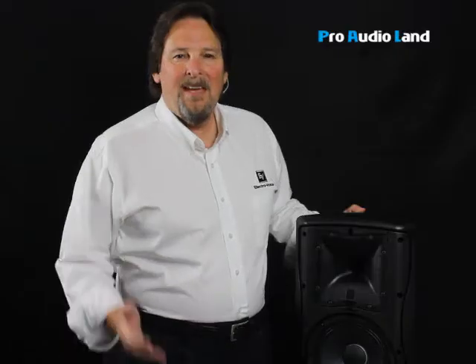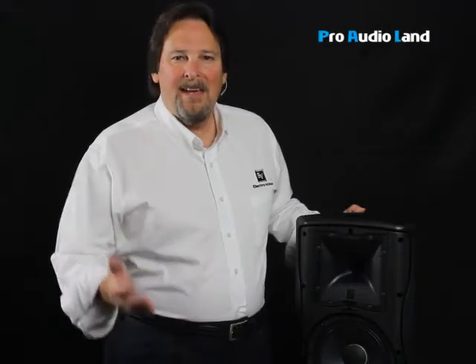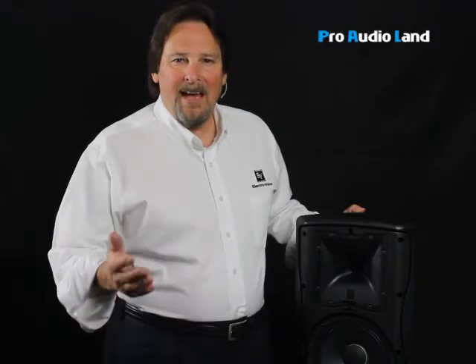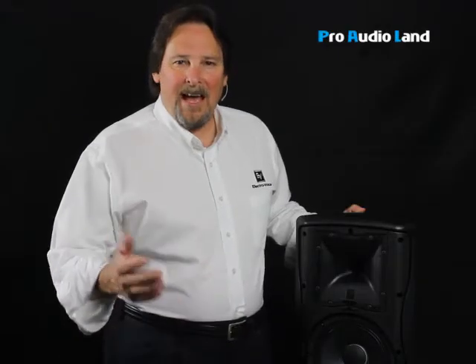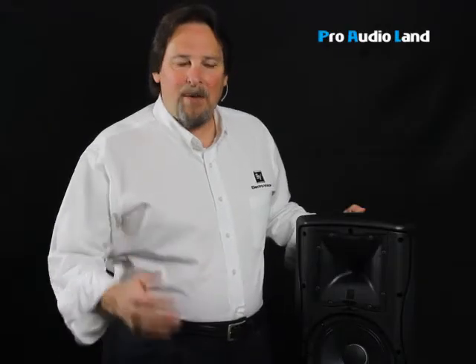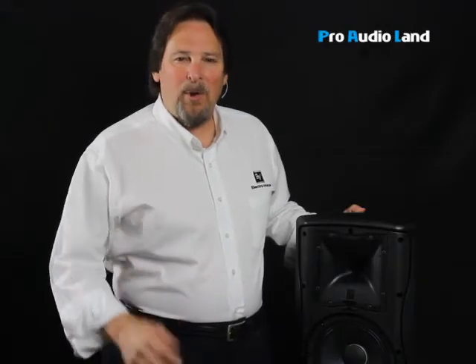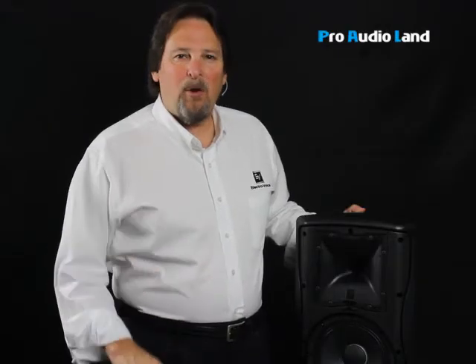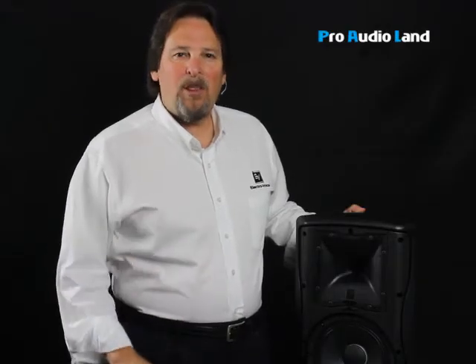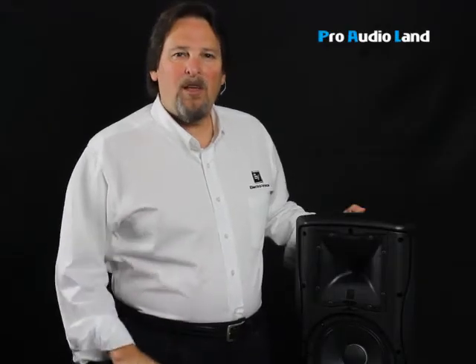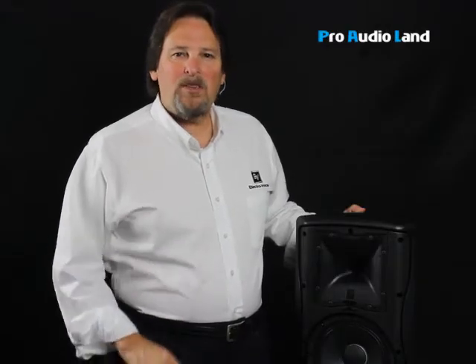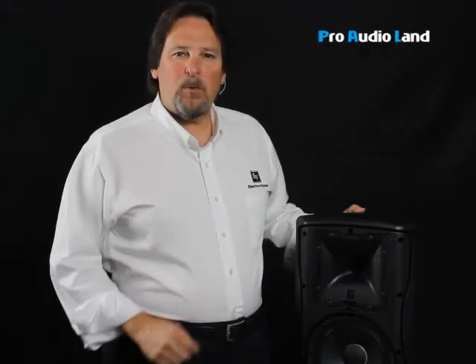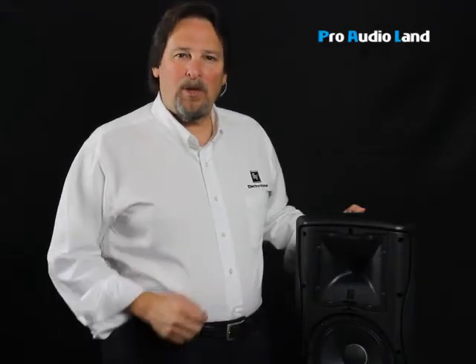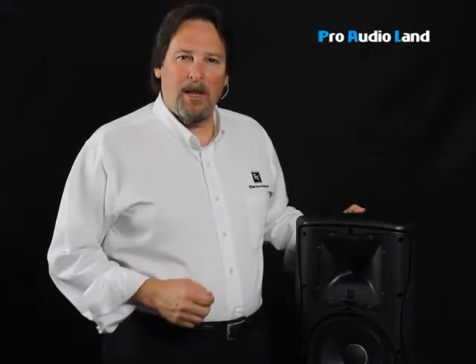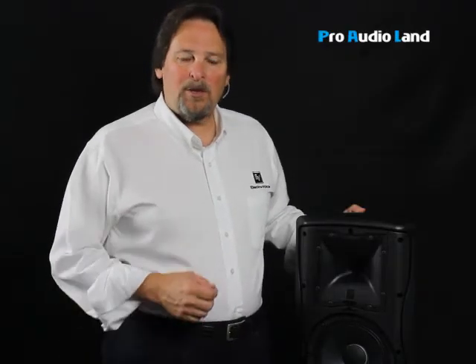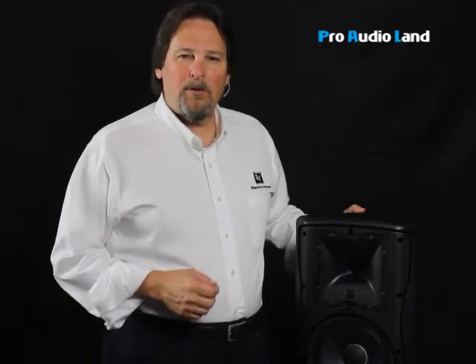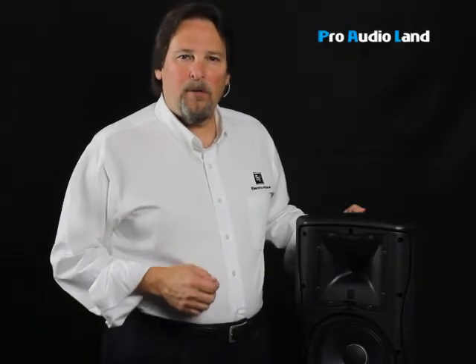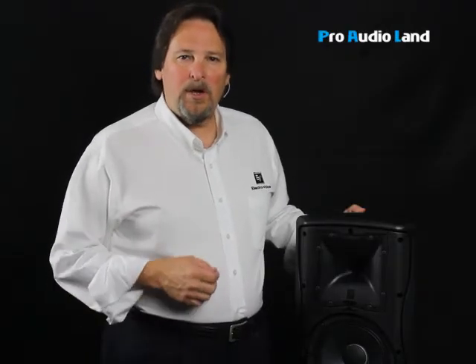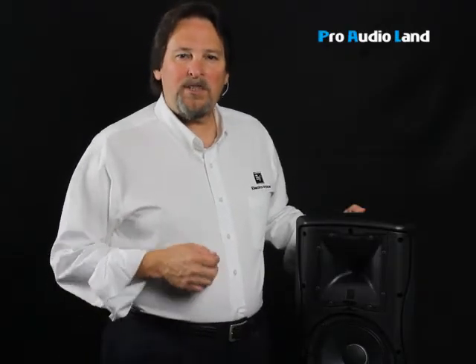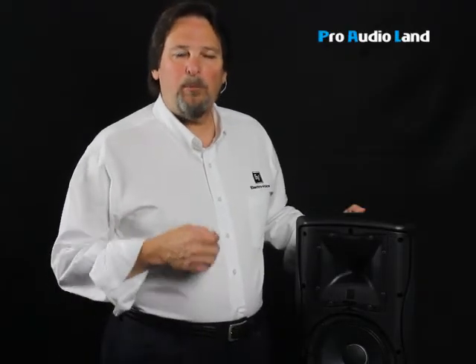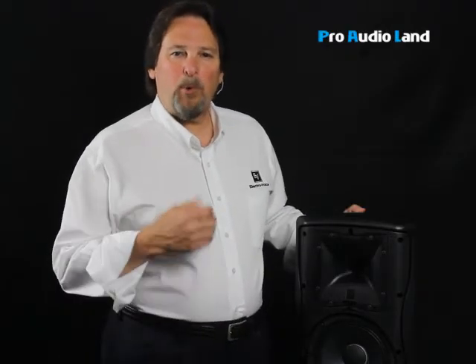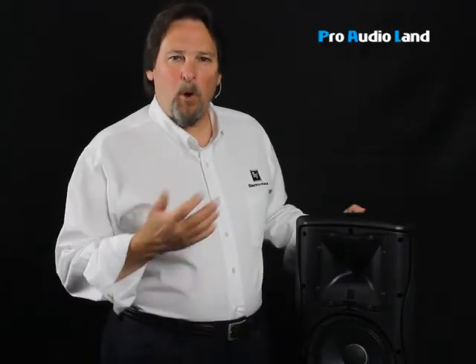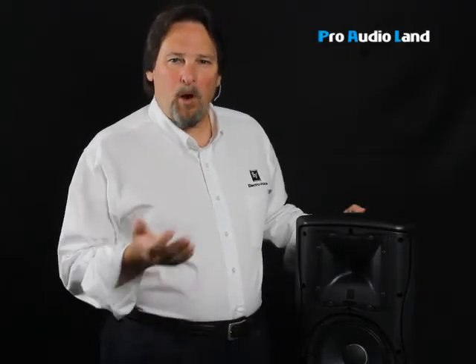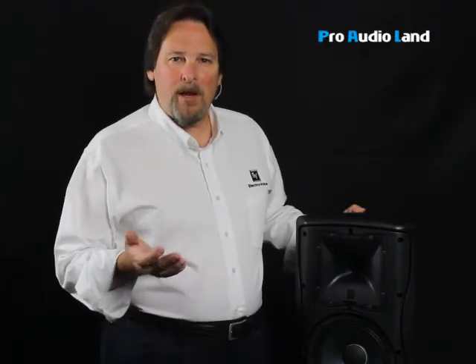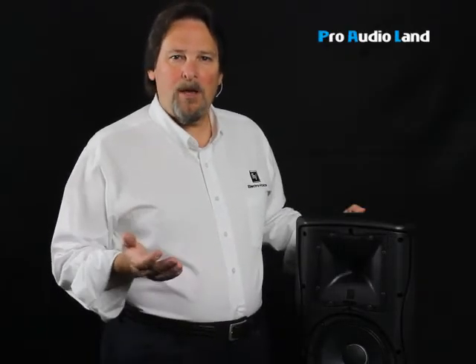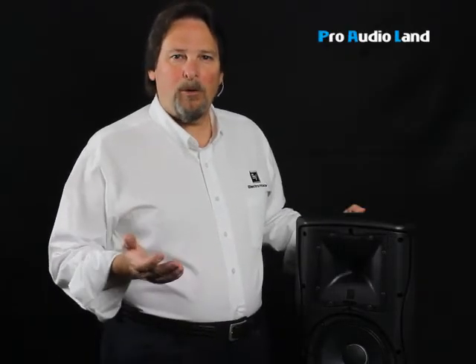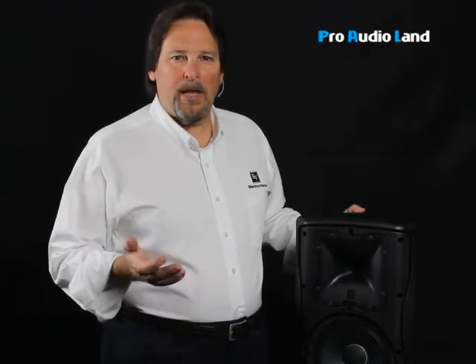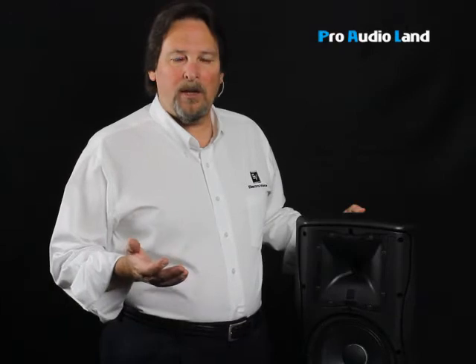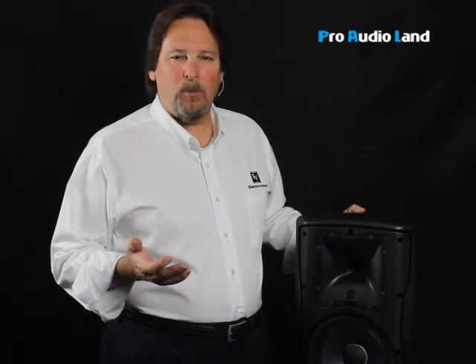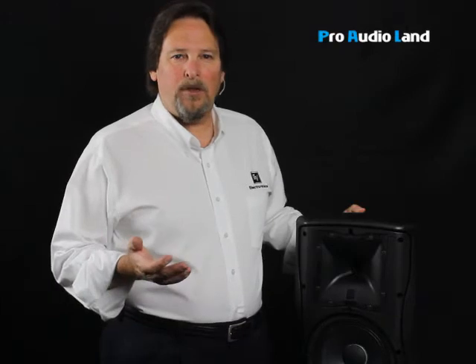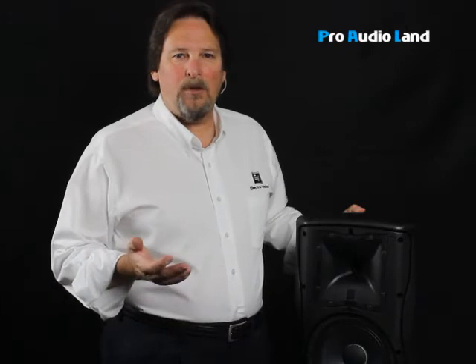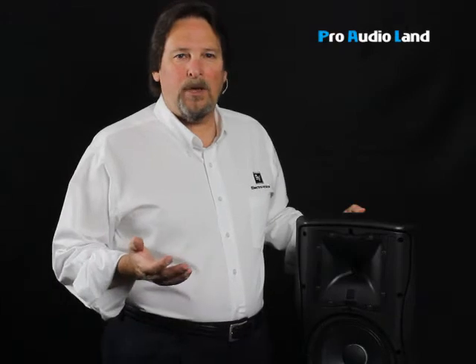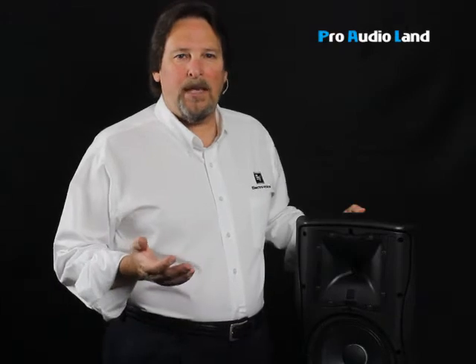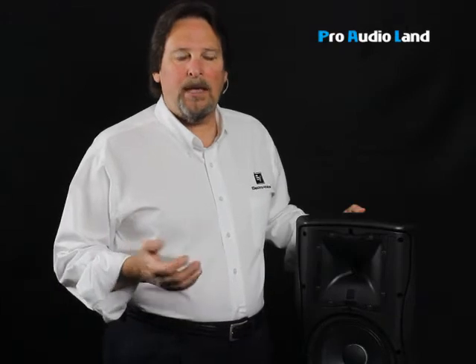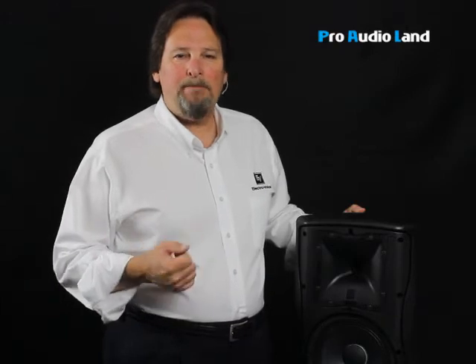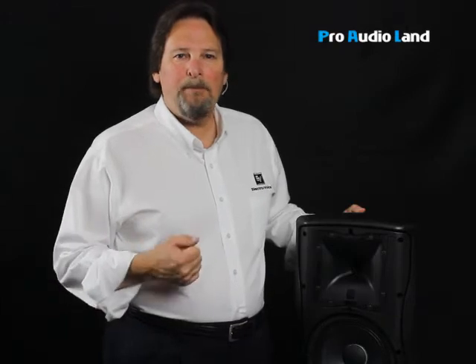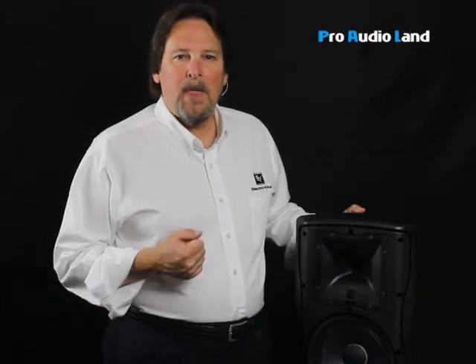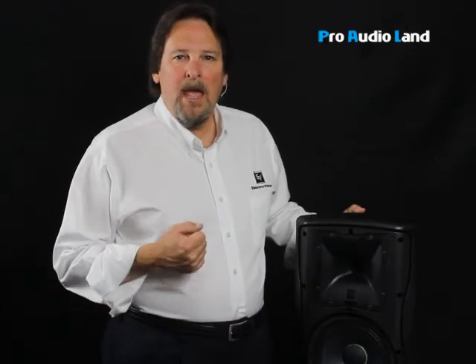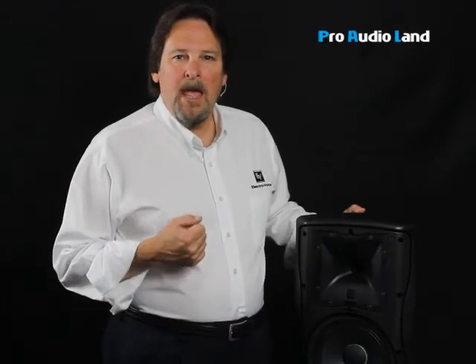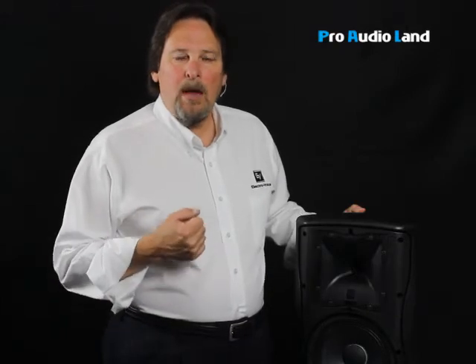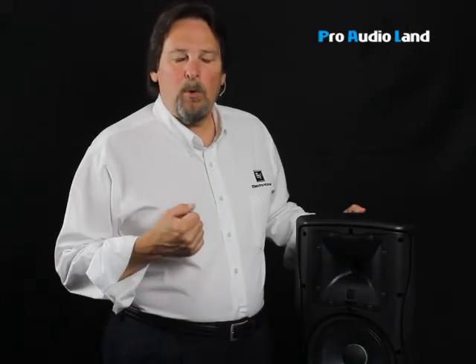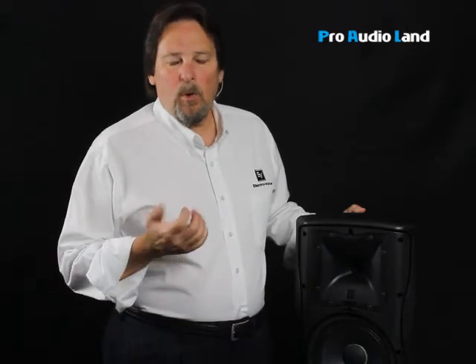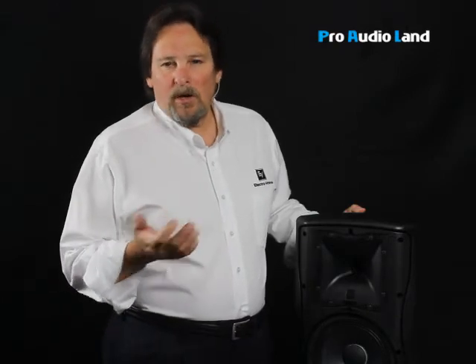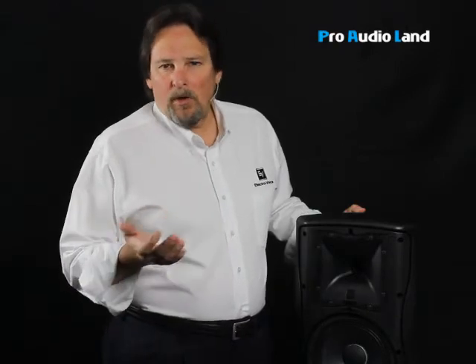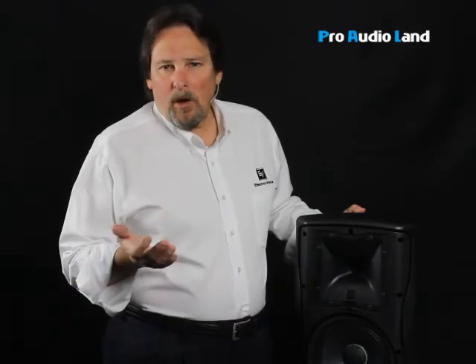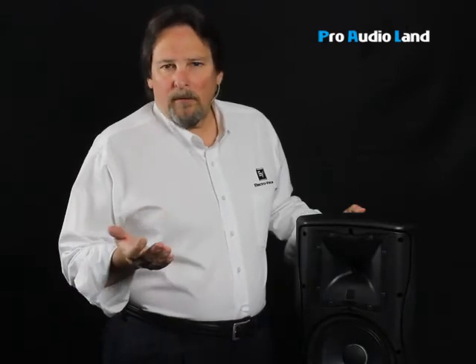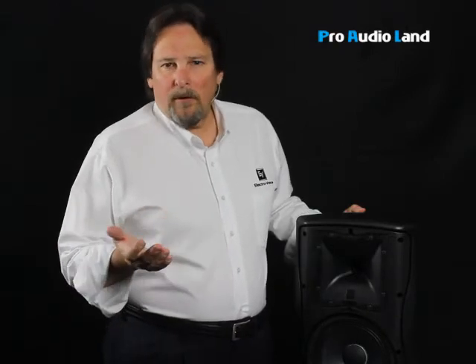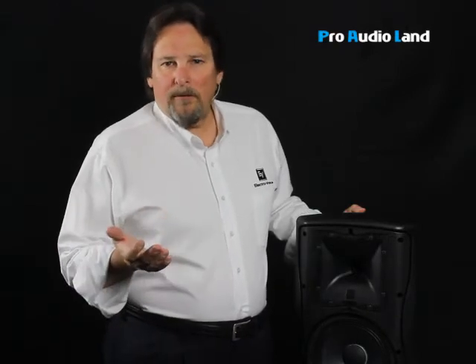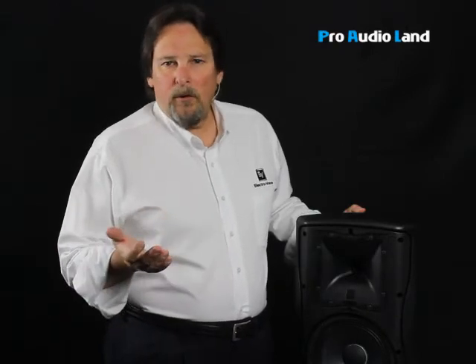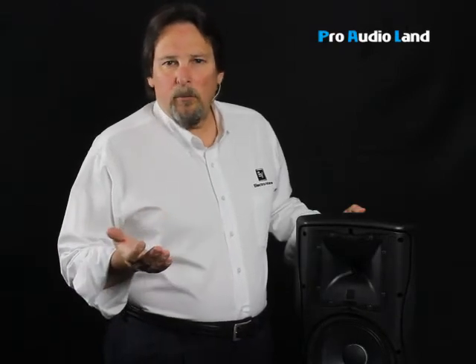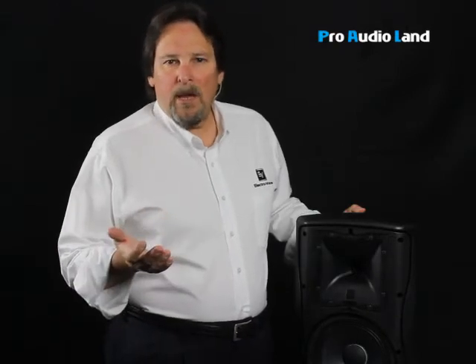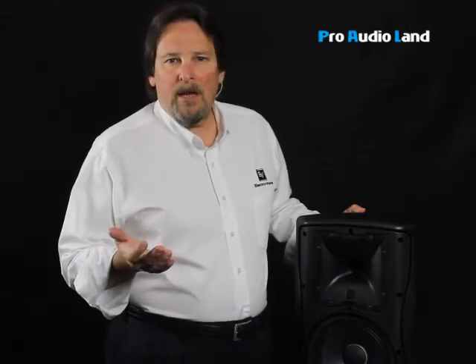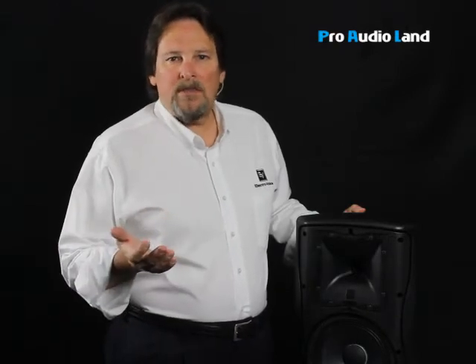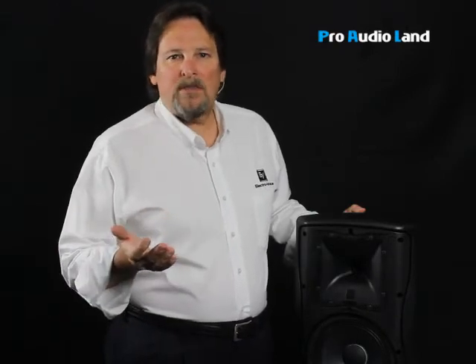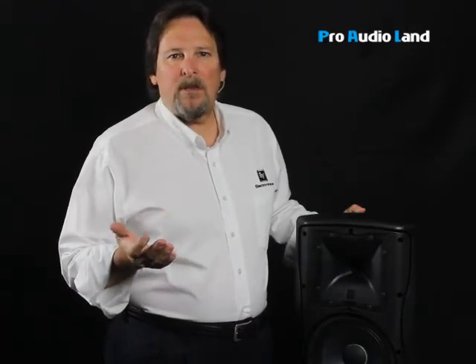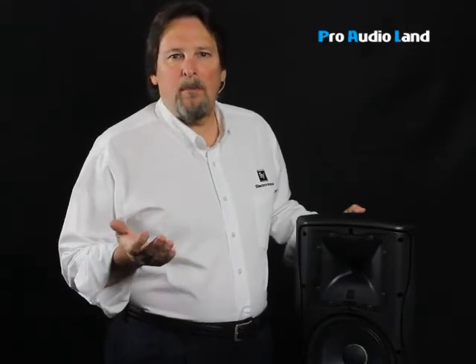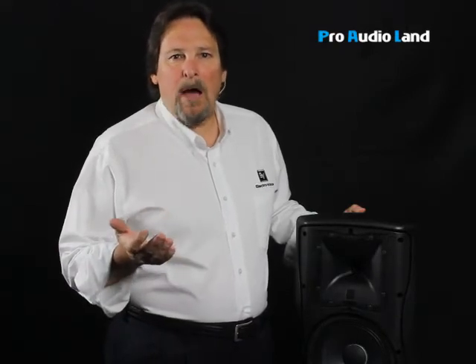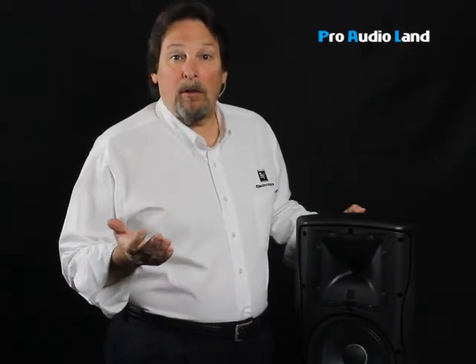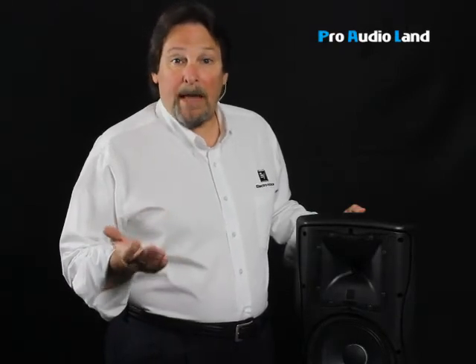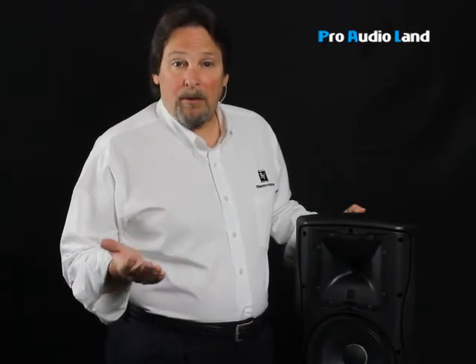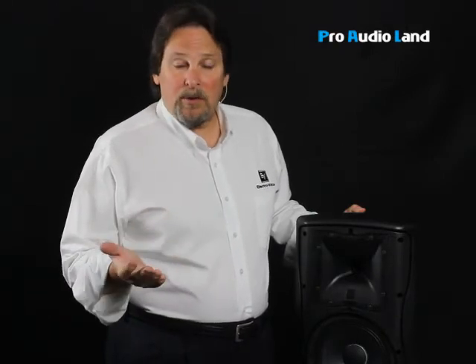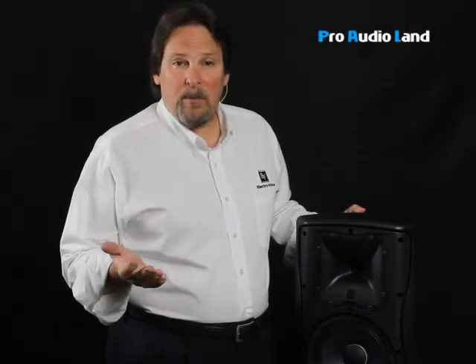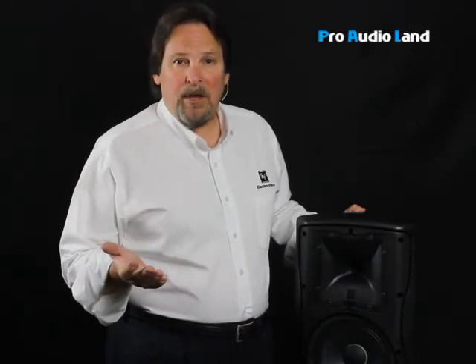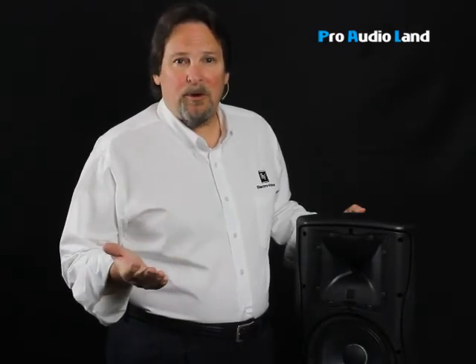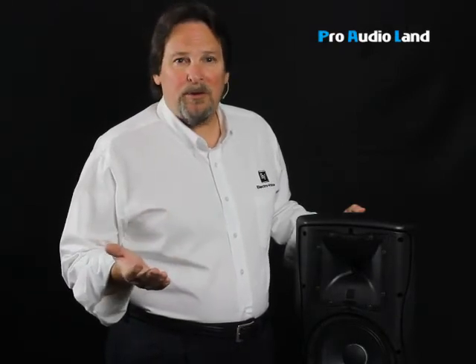Hi, Barry Luz with ElectraVoice and Pro Audio Land with you again, and we want to talk for a few minutes about loudspeakers.